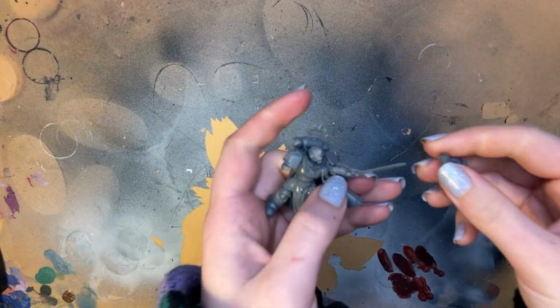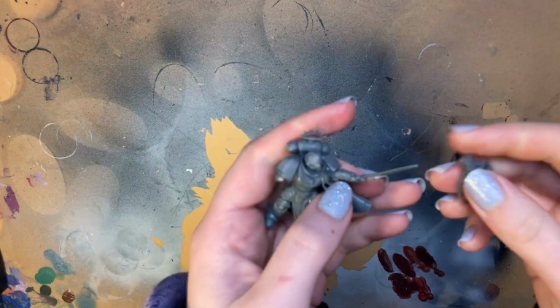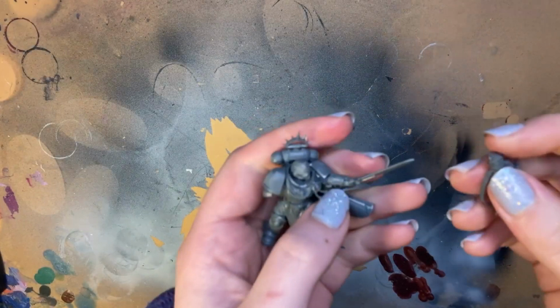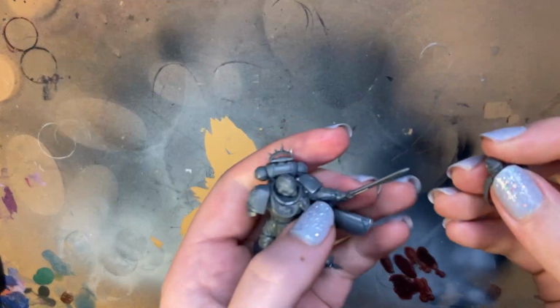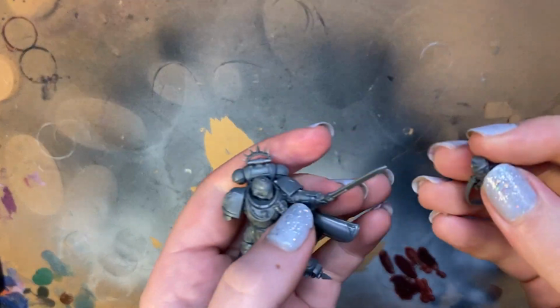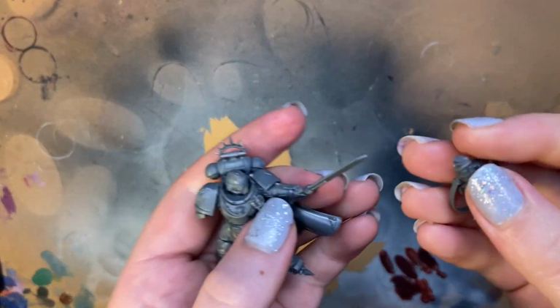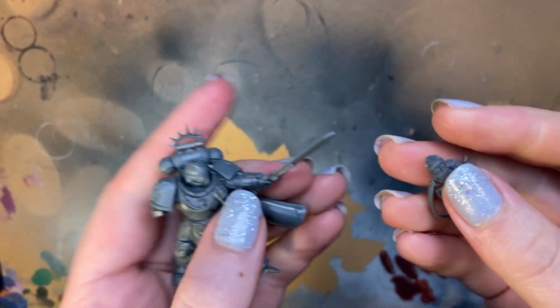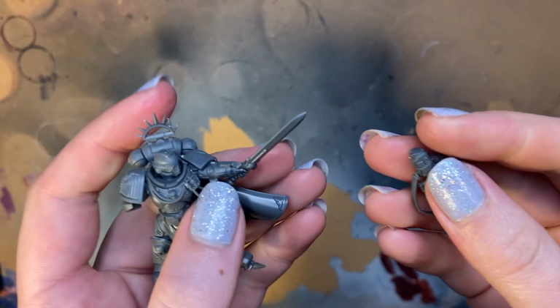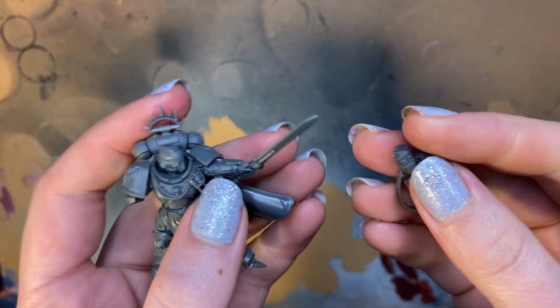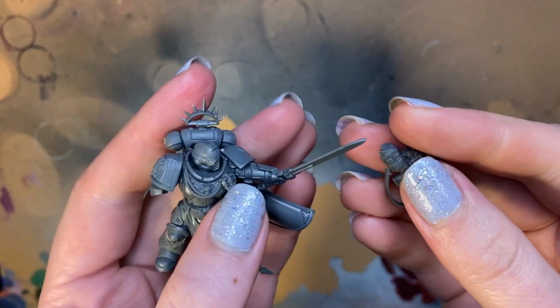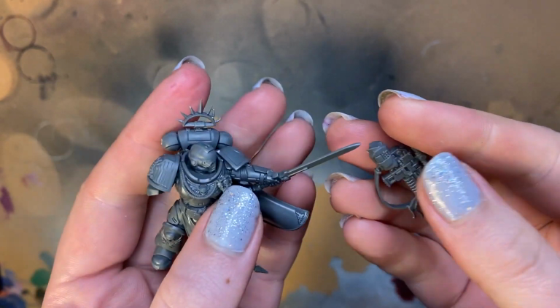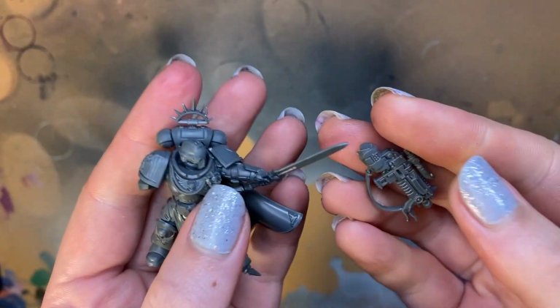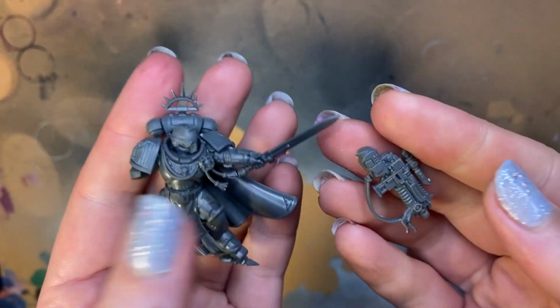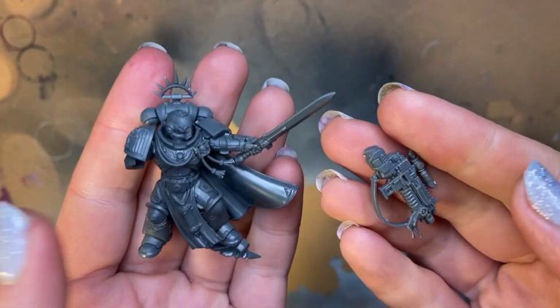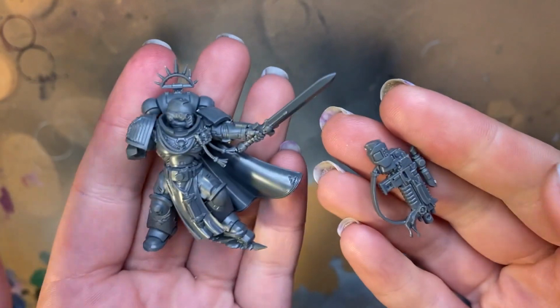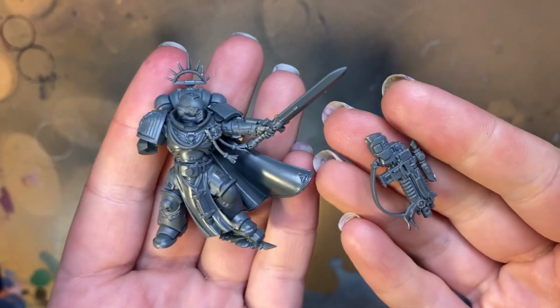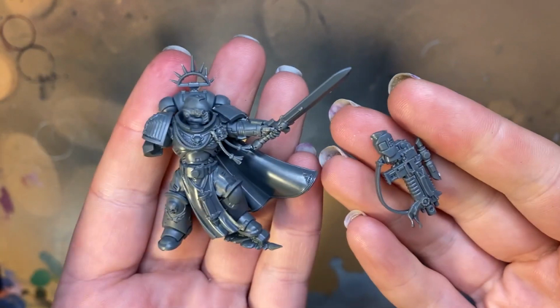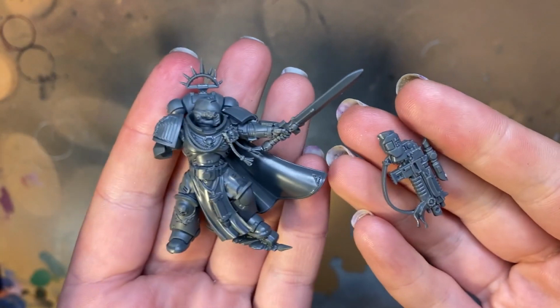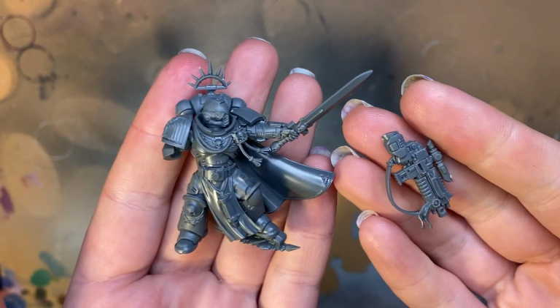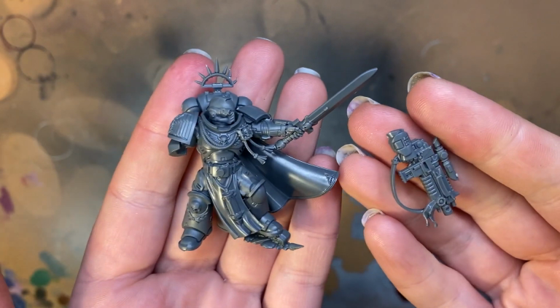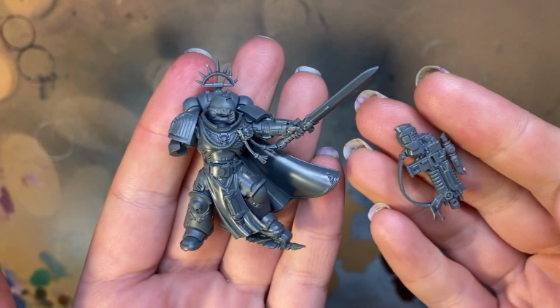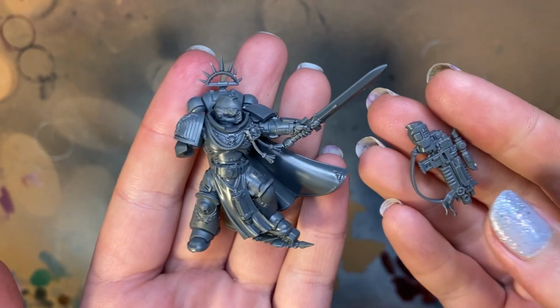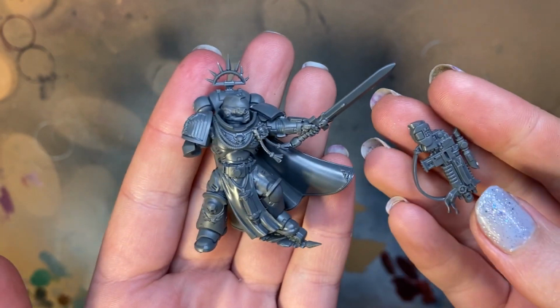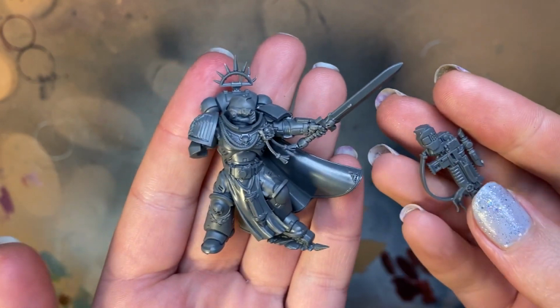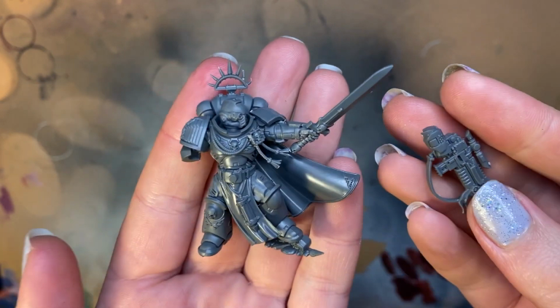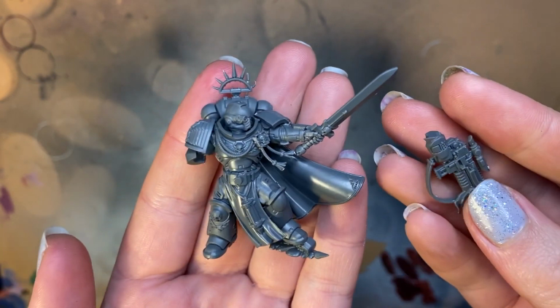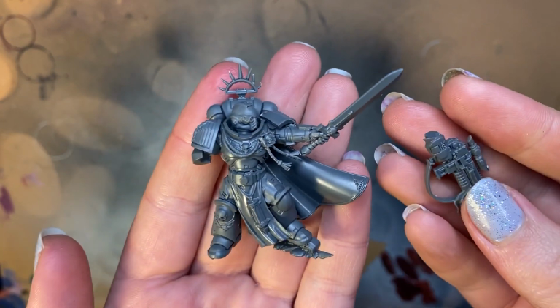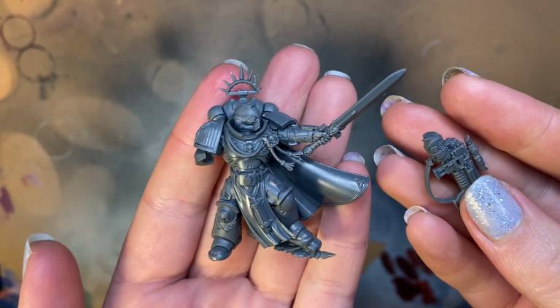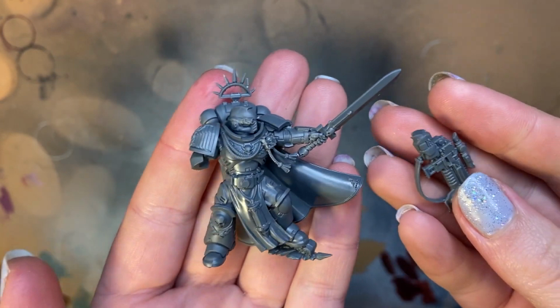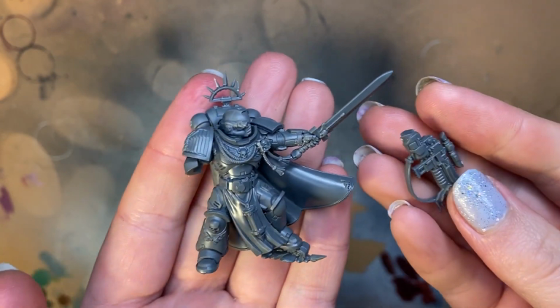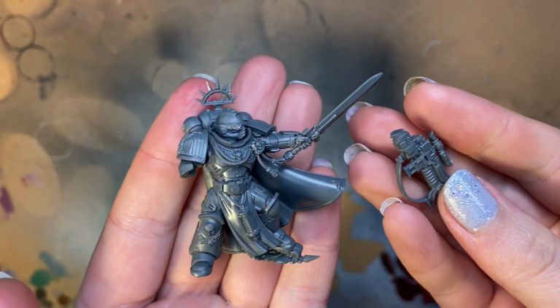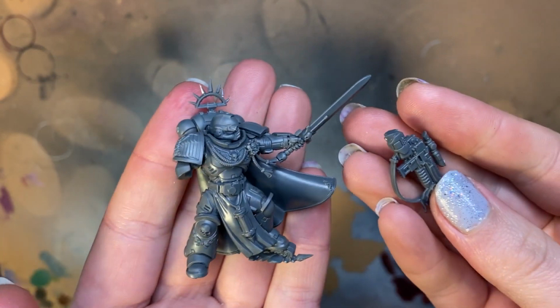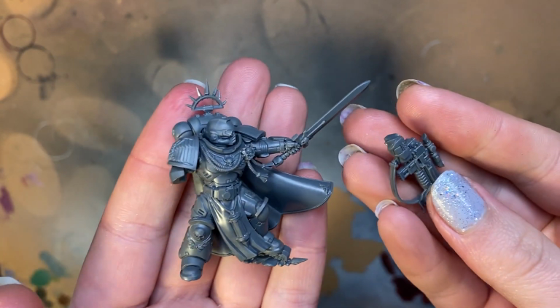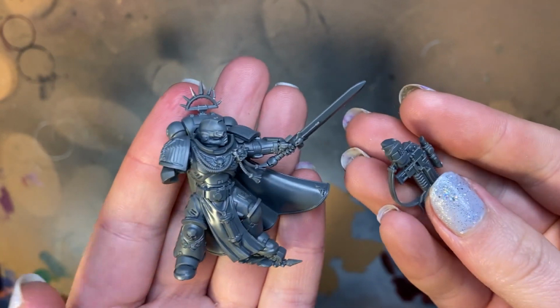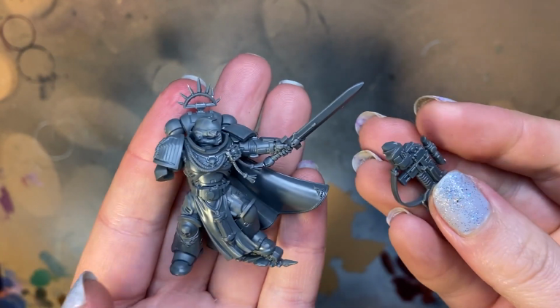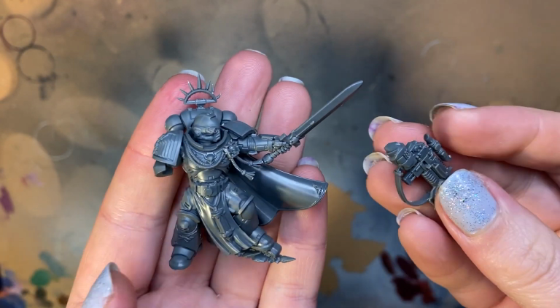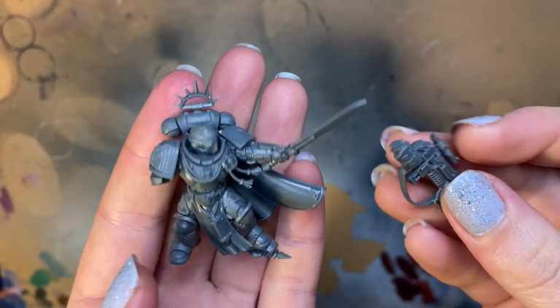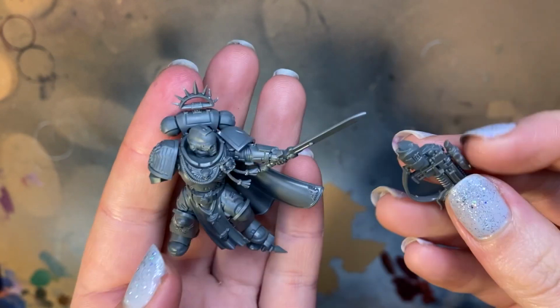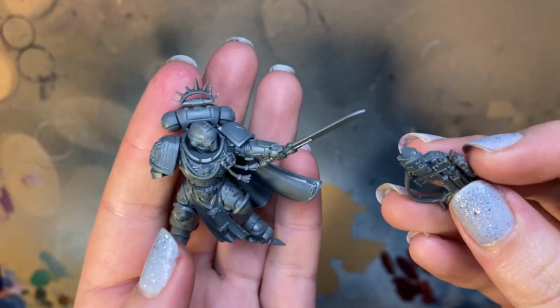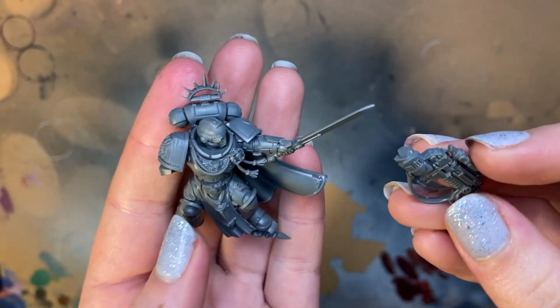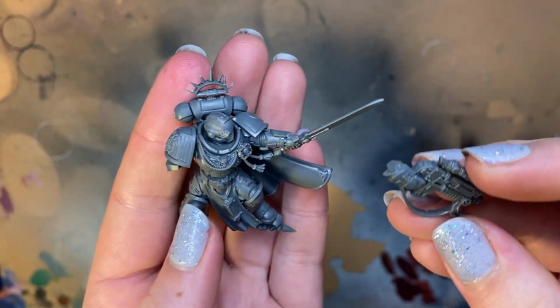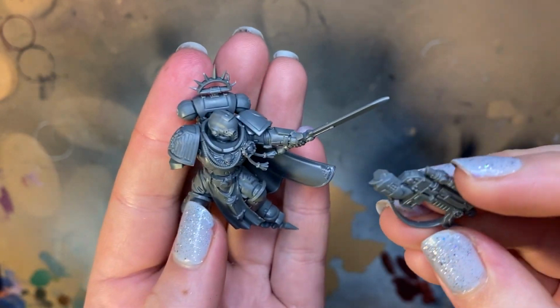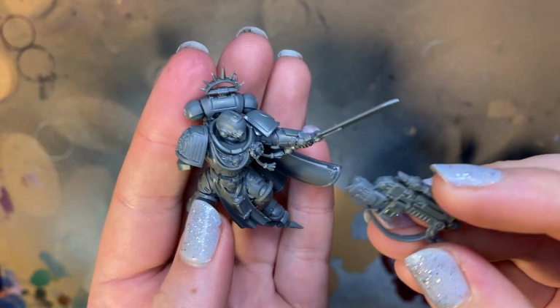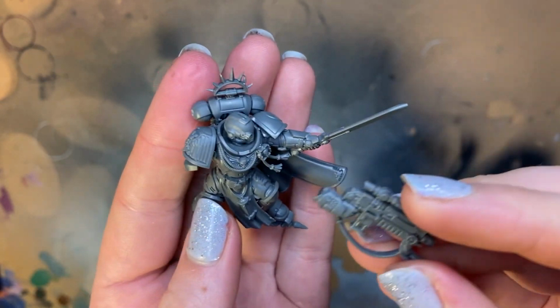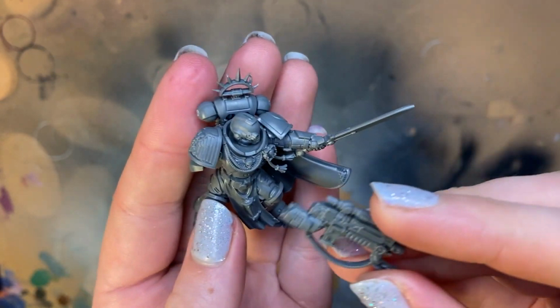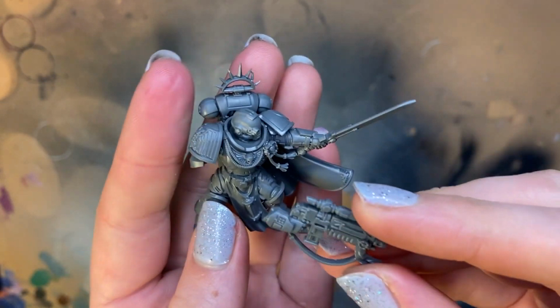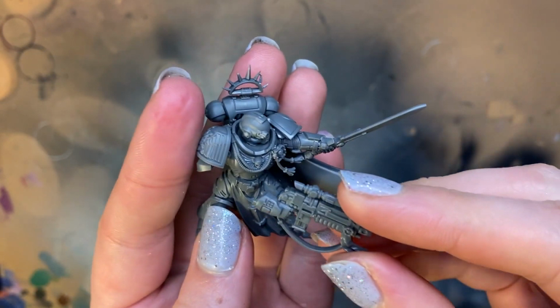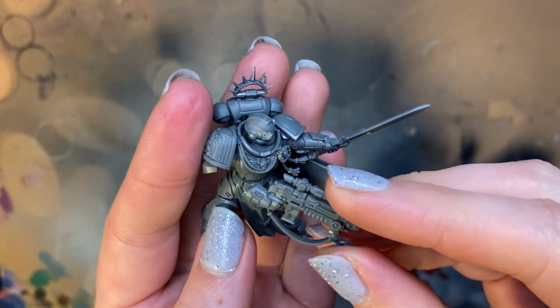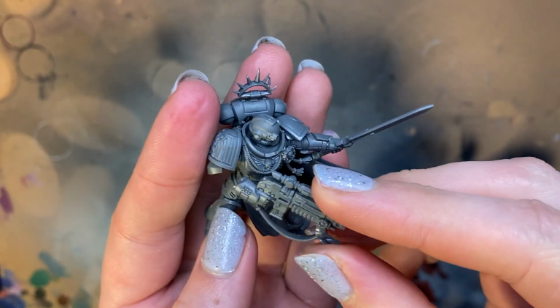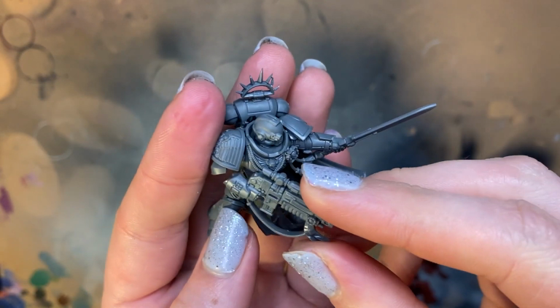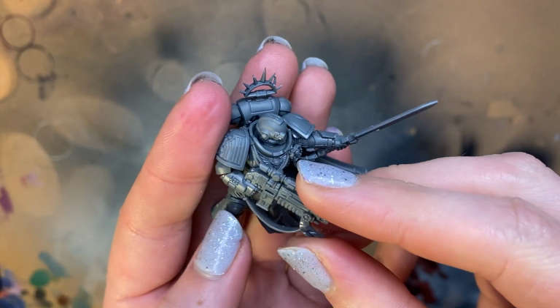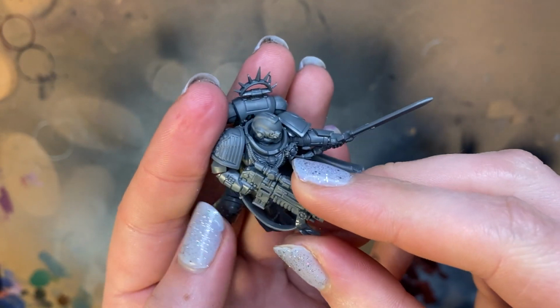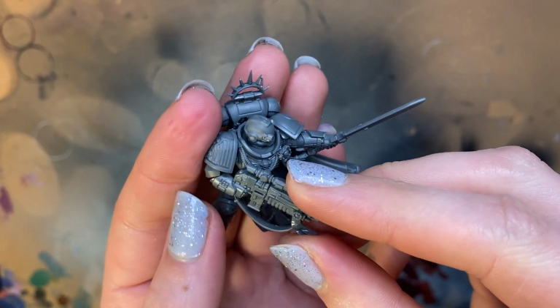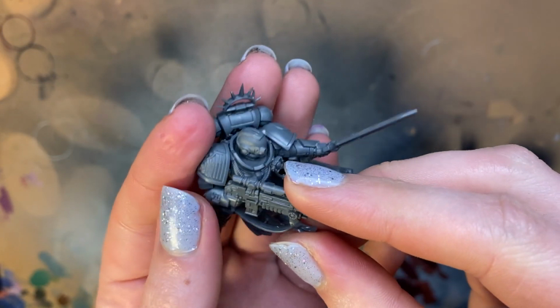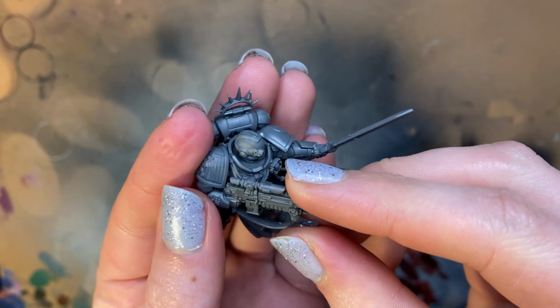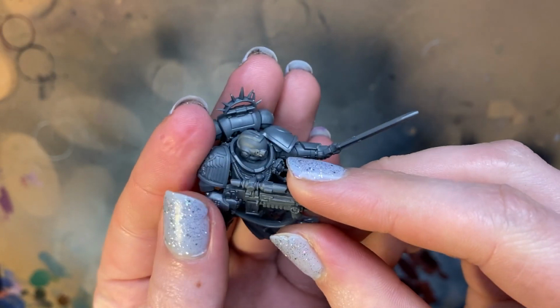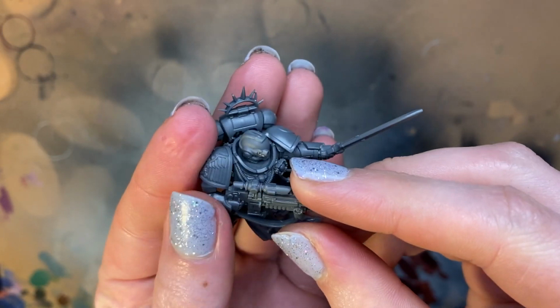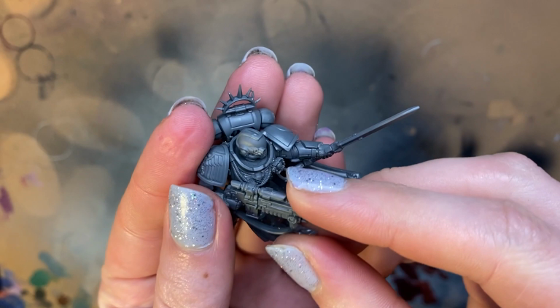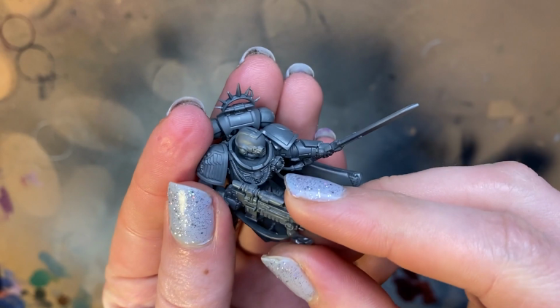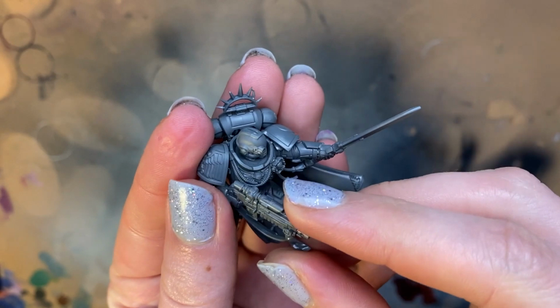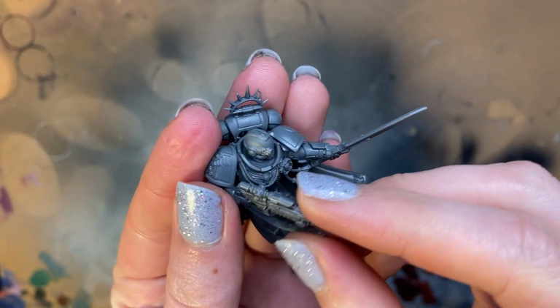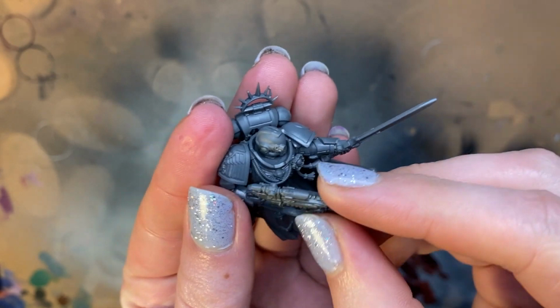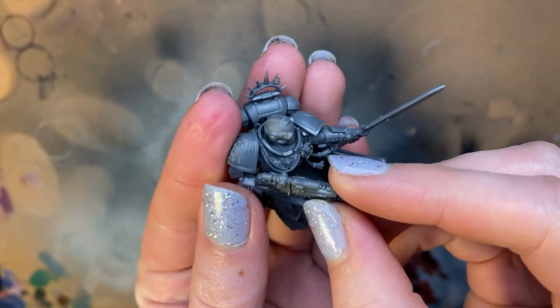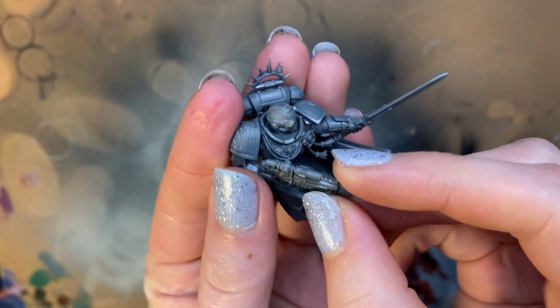Hi guys! Today I'm going to be showing you how to gild and paint this Primaris Captain with gold leaf in just 30 minutes.